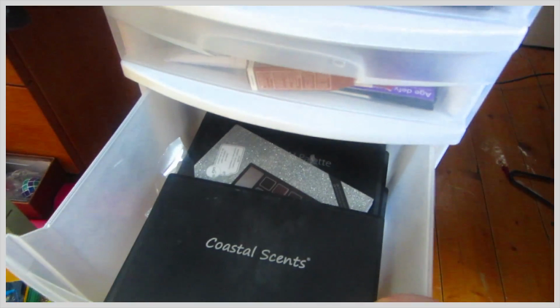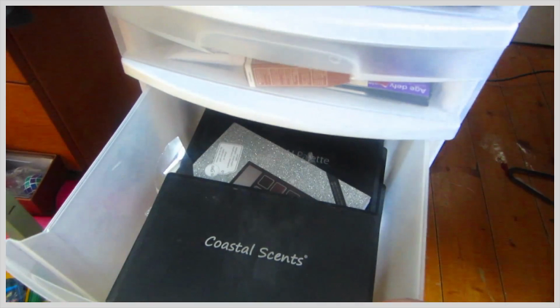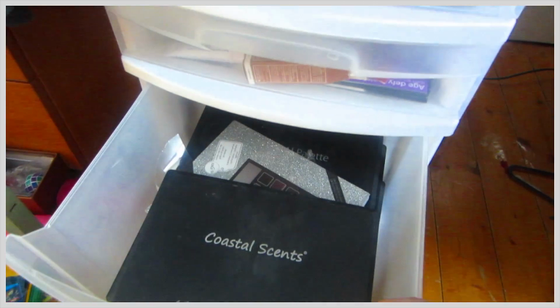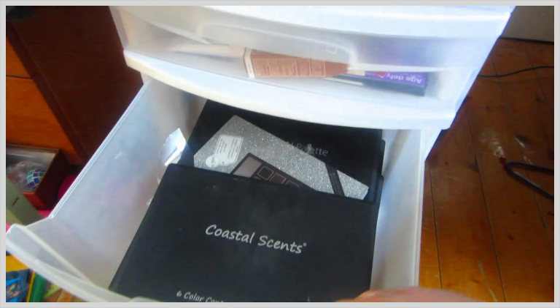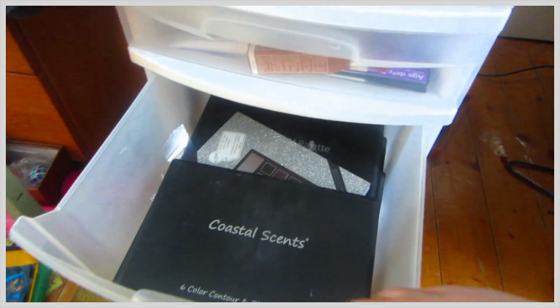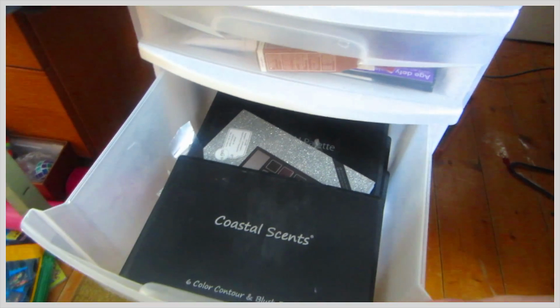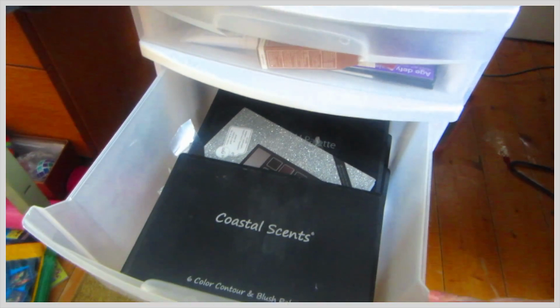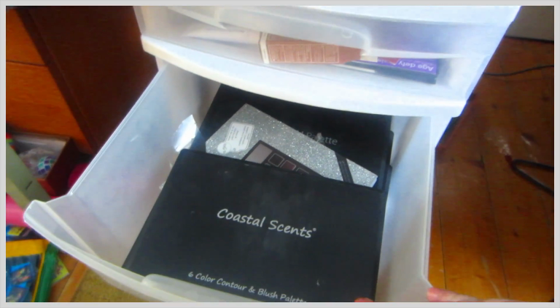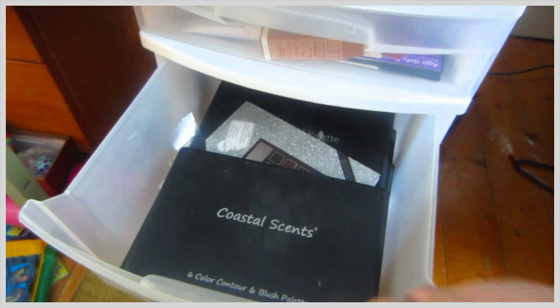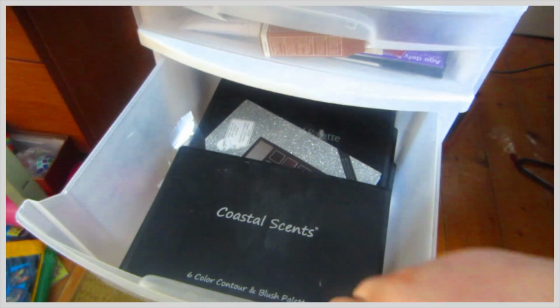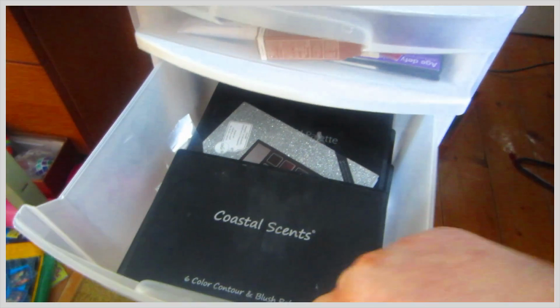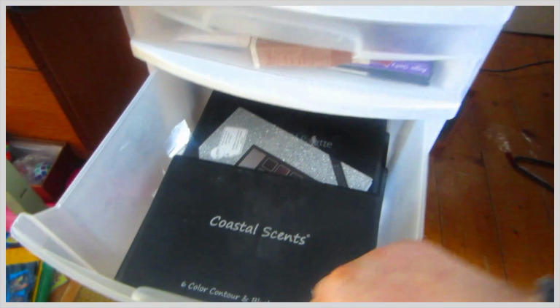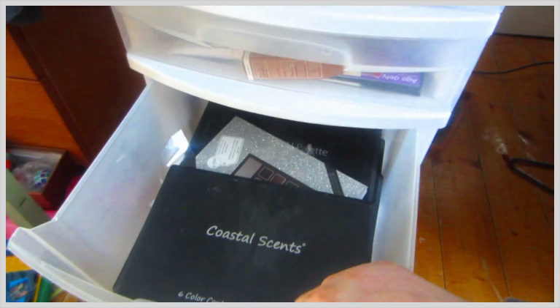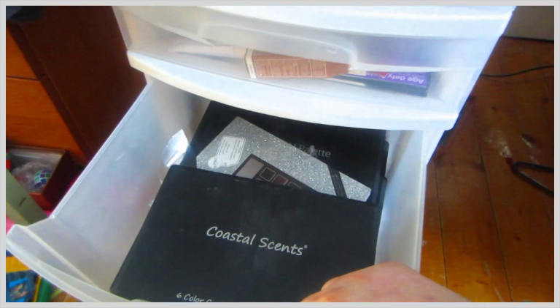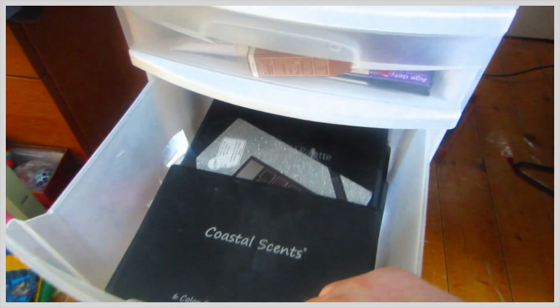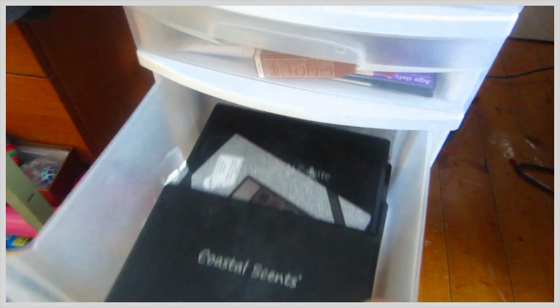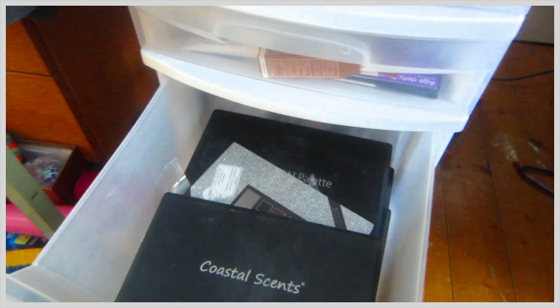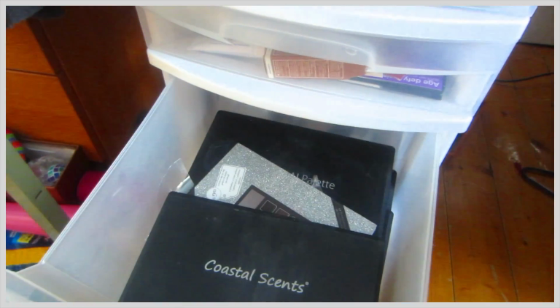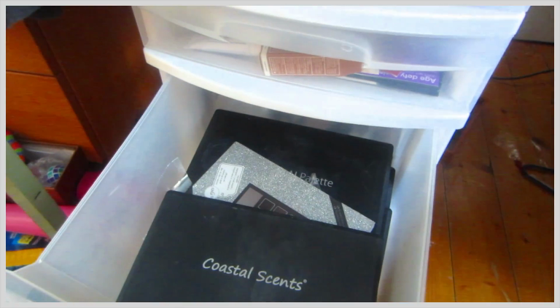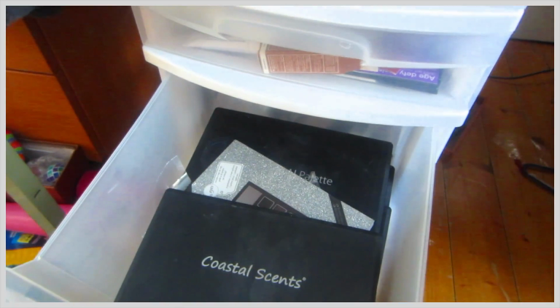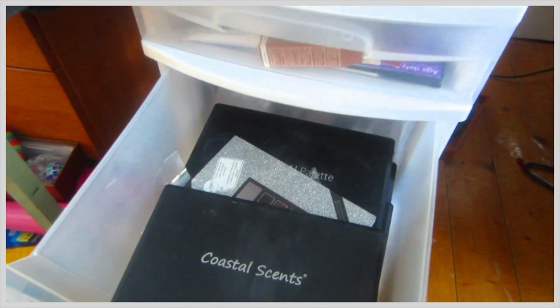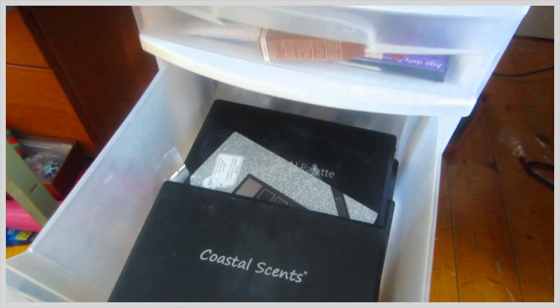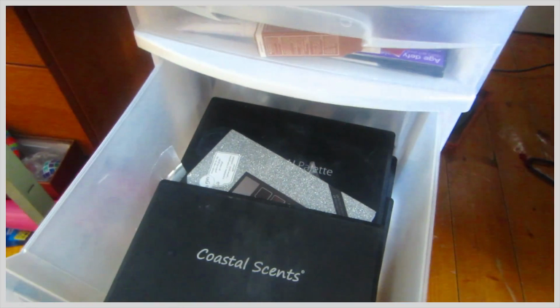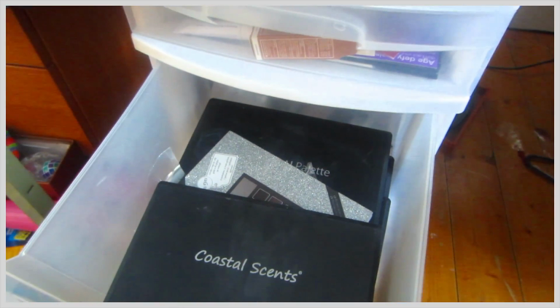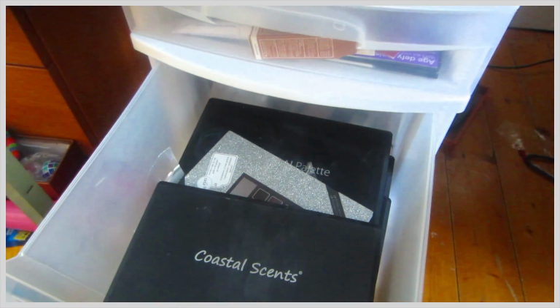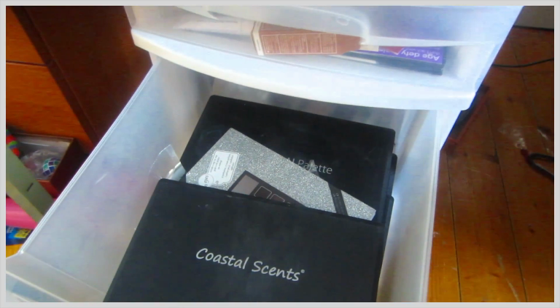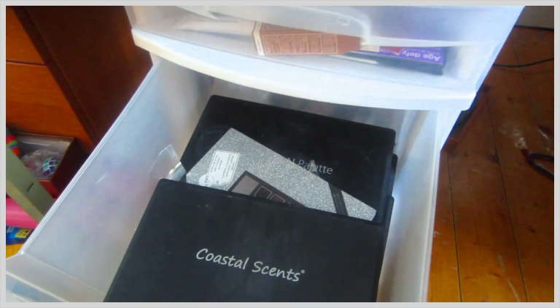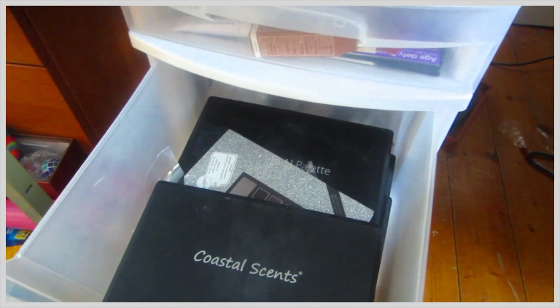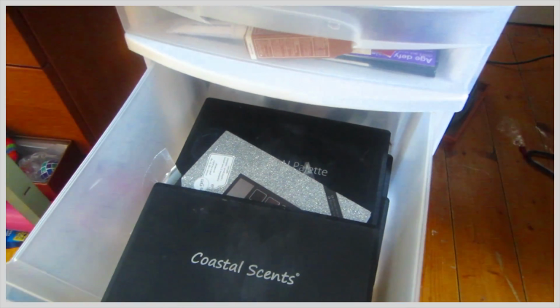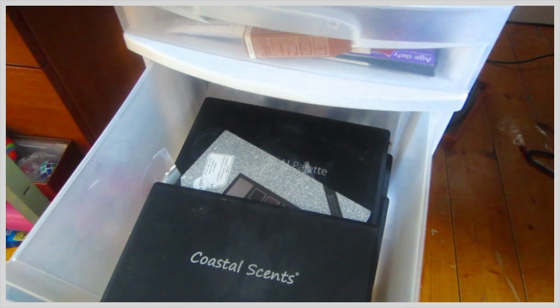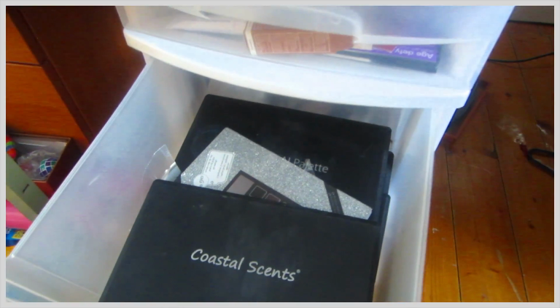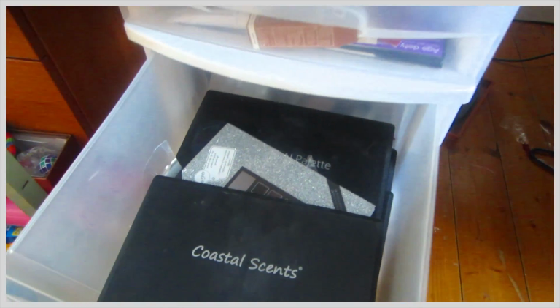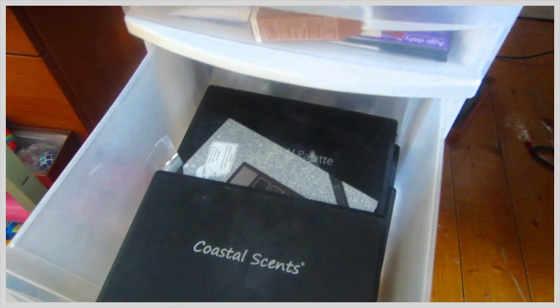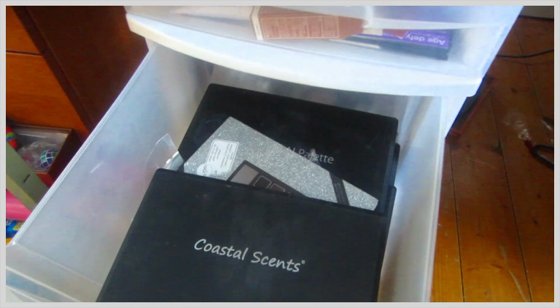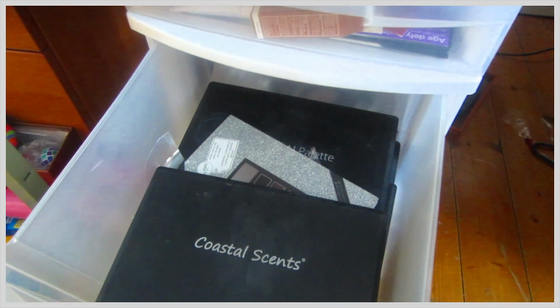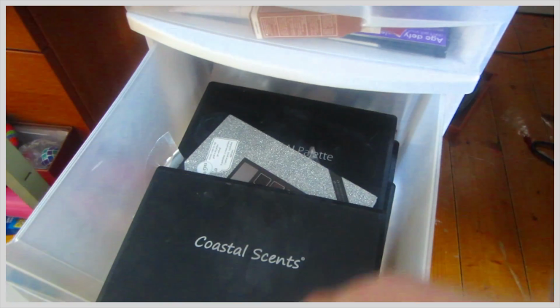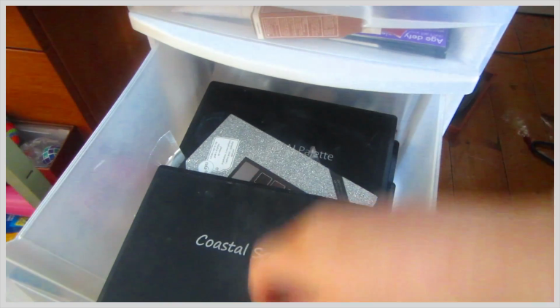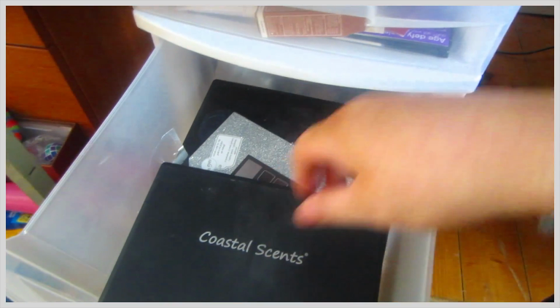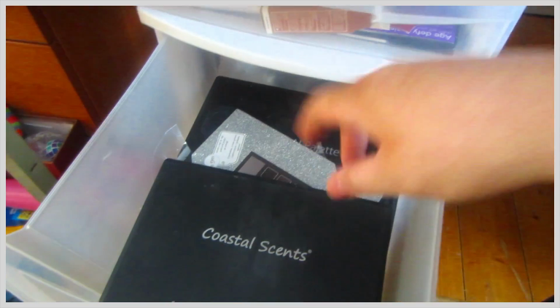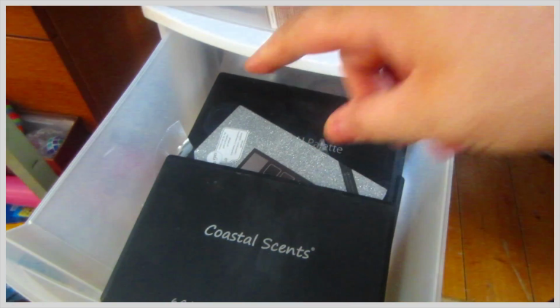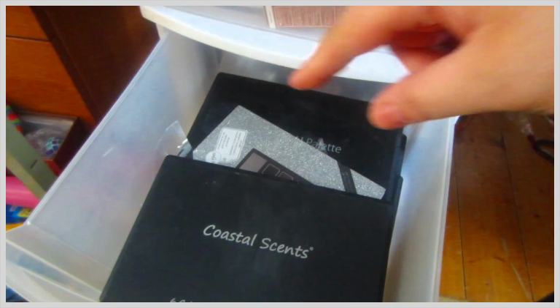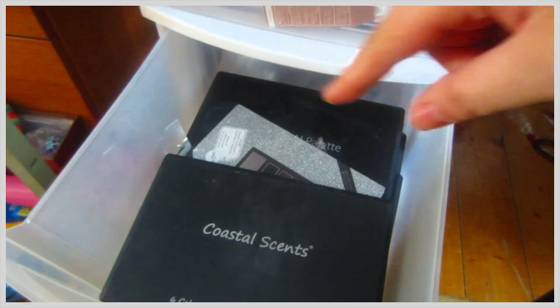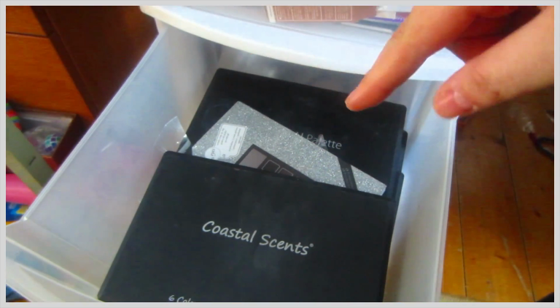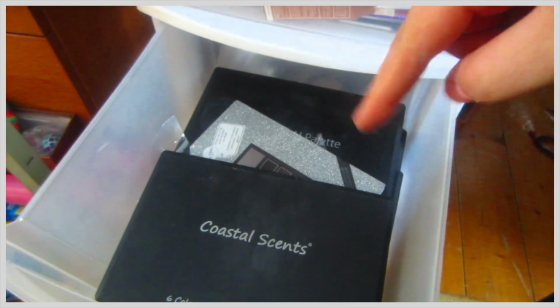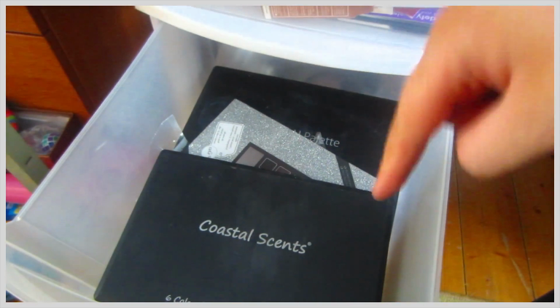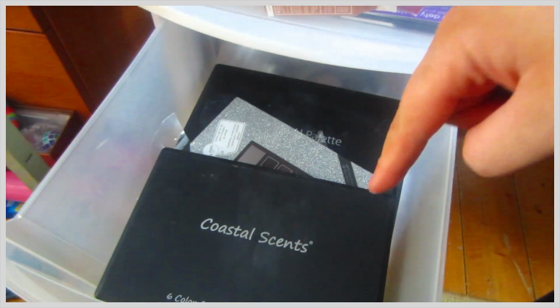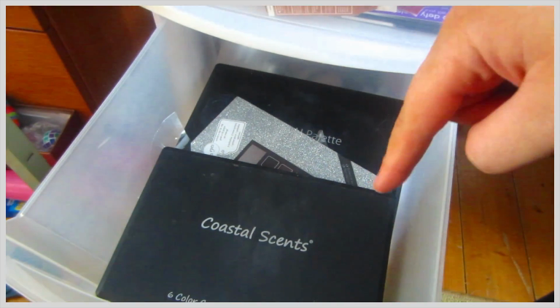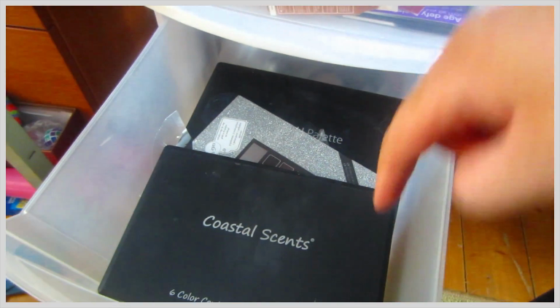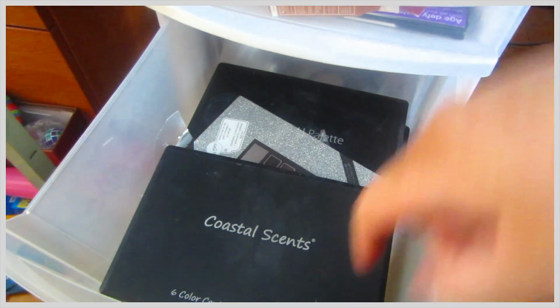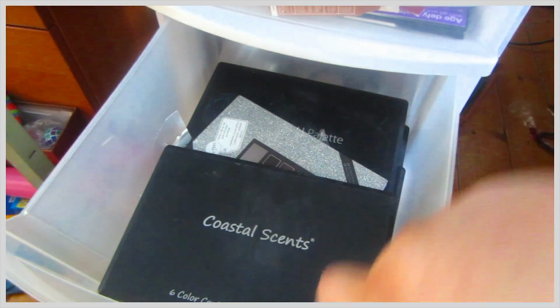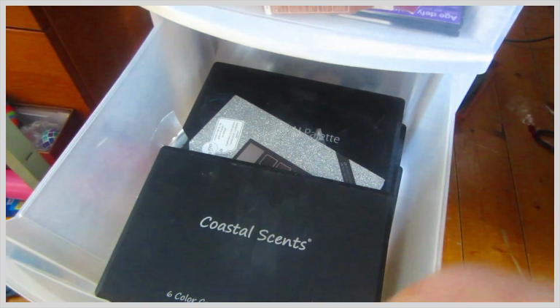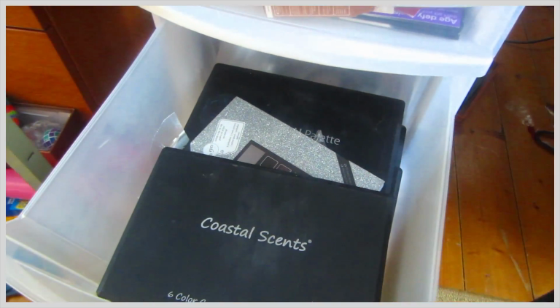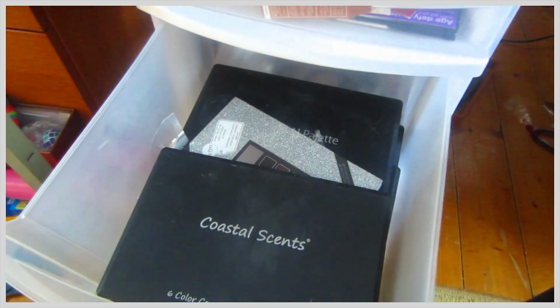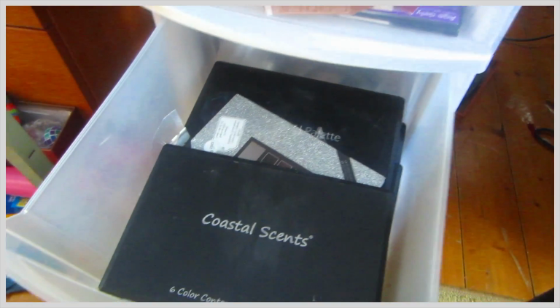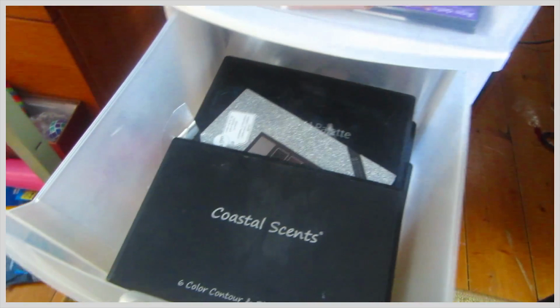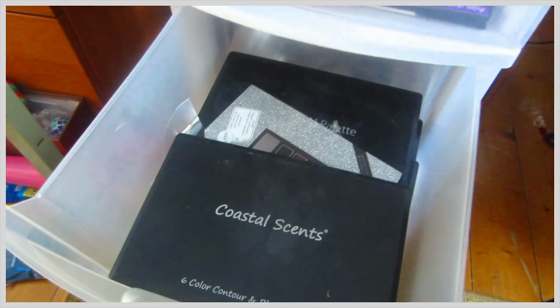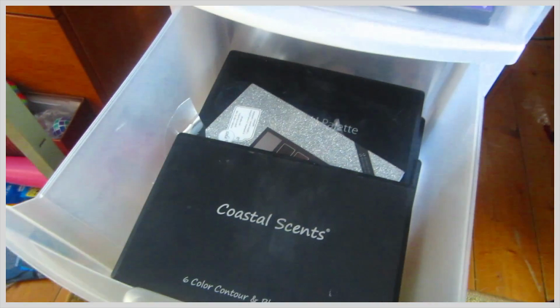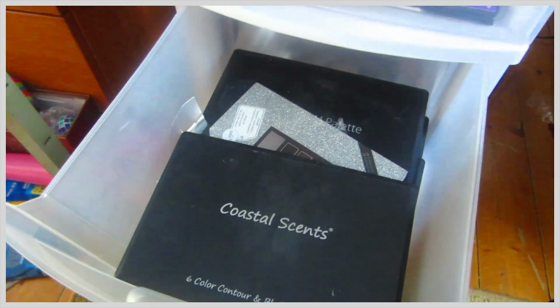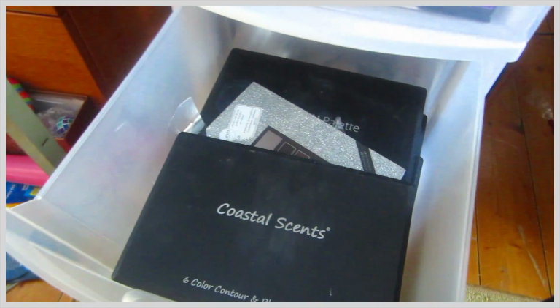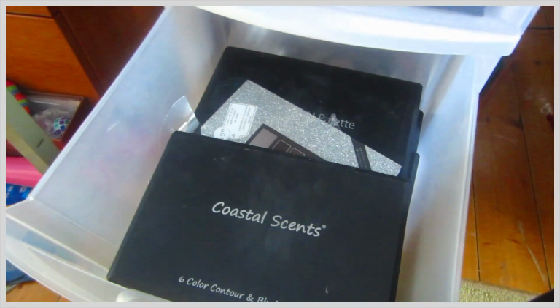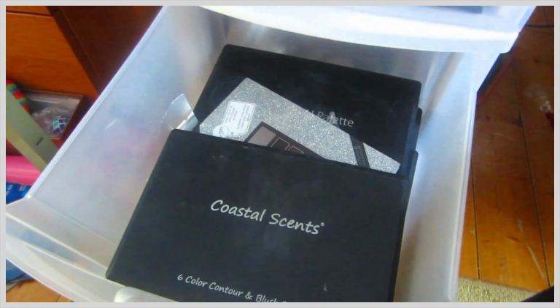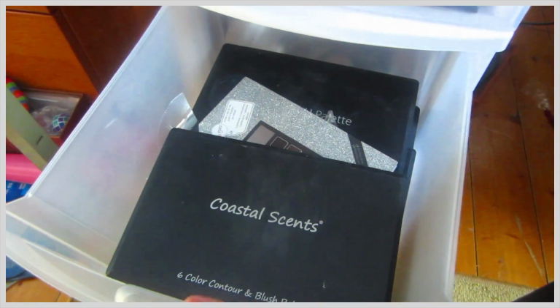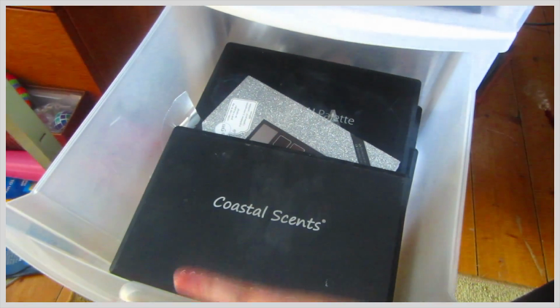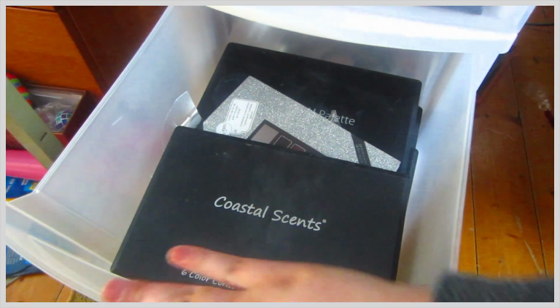These are all just my palettes. I have MAC, Coastal Scents, and Ben Nye. My majority of palettes are Coastal Scents just because they're cheaper.